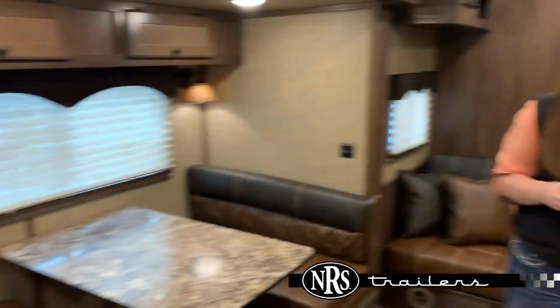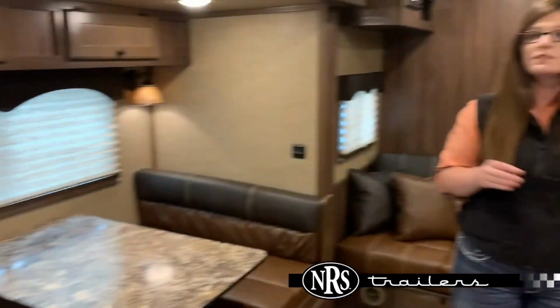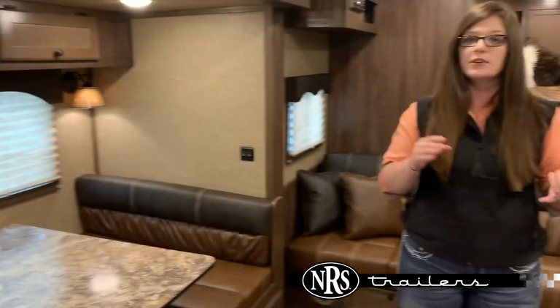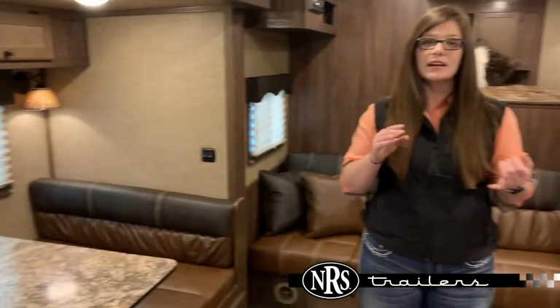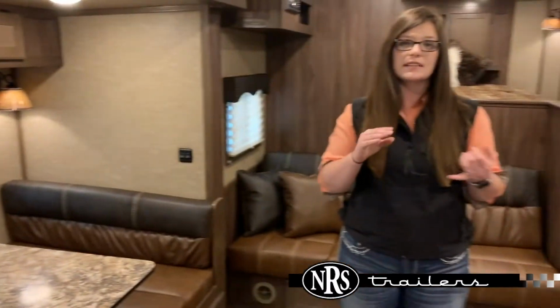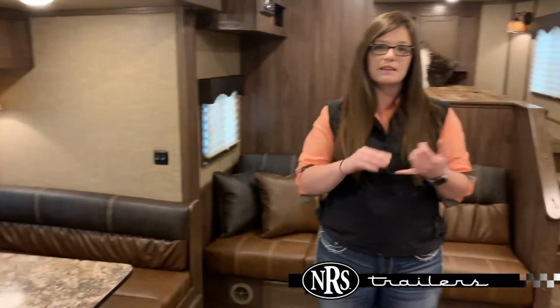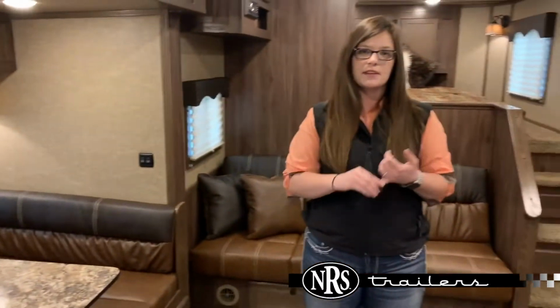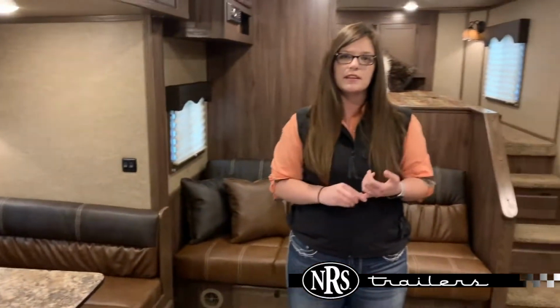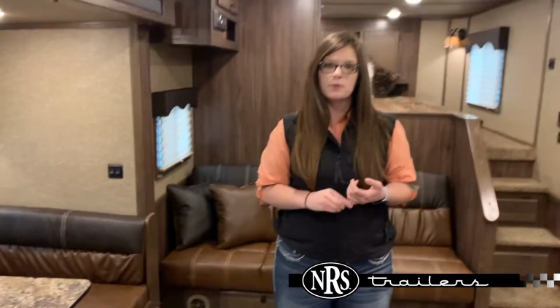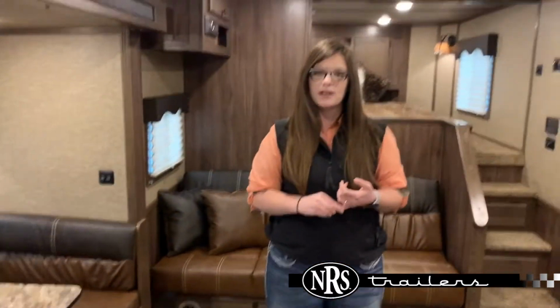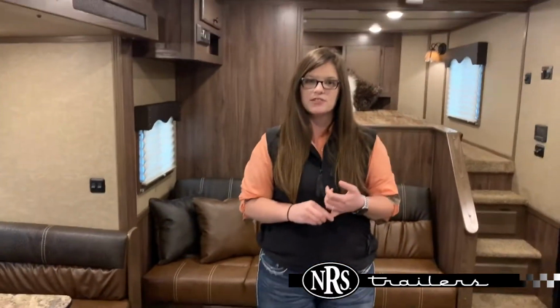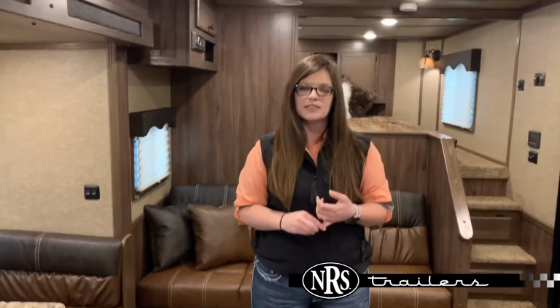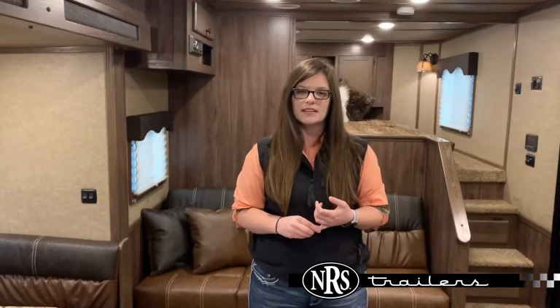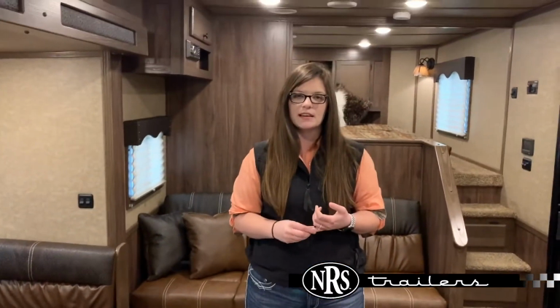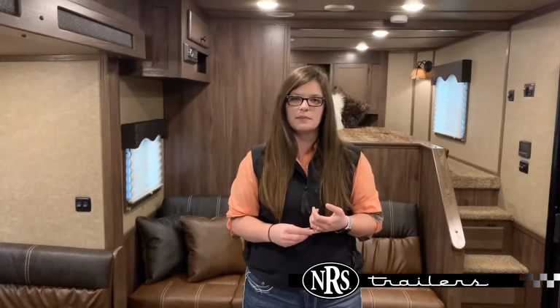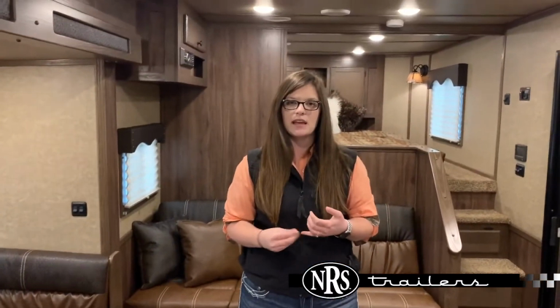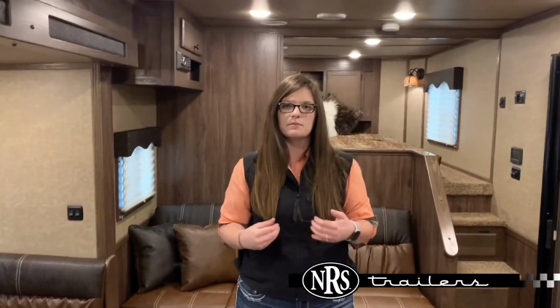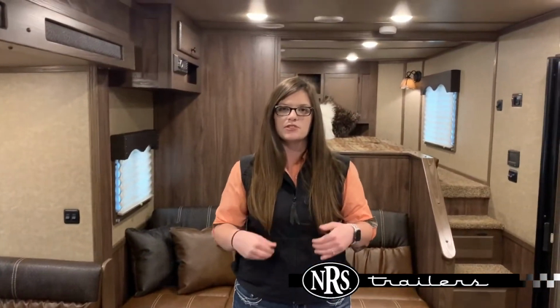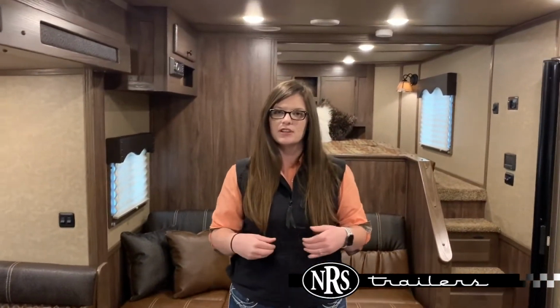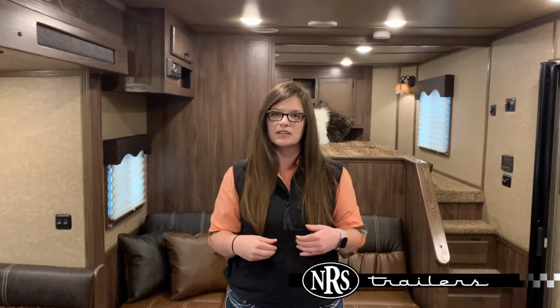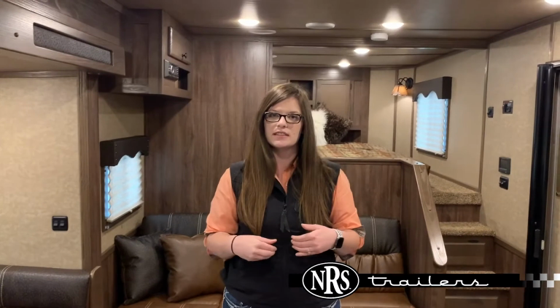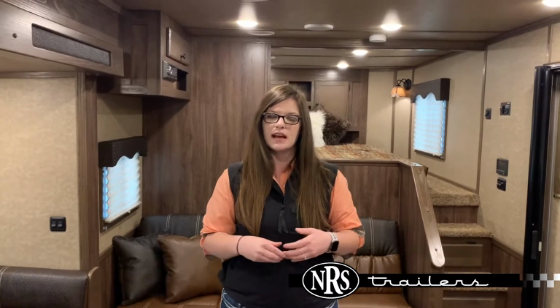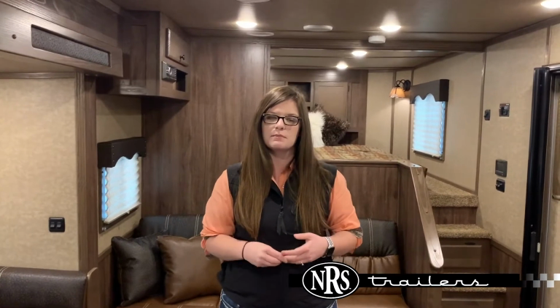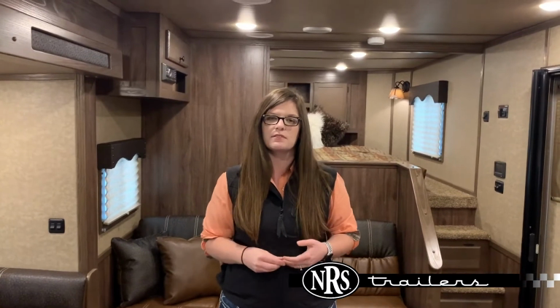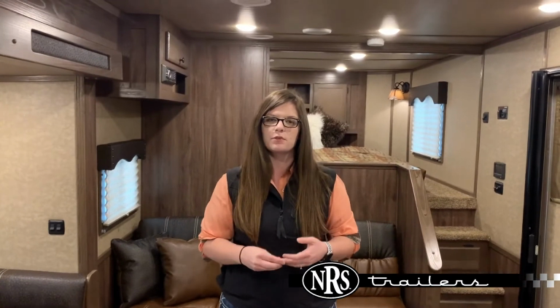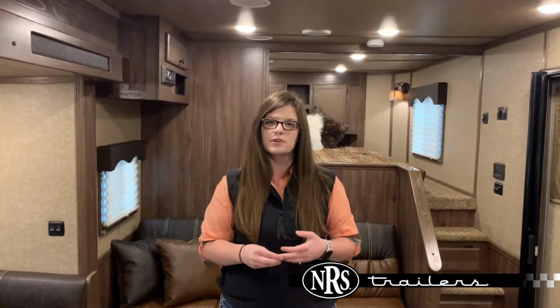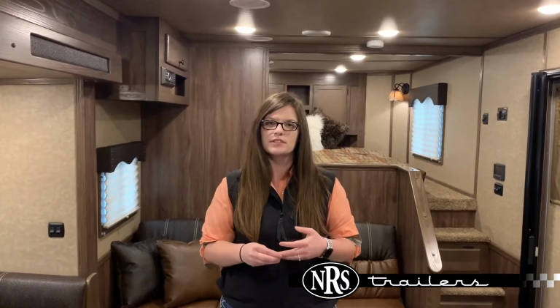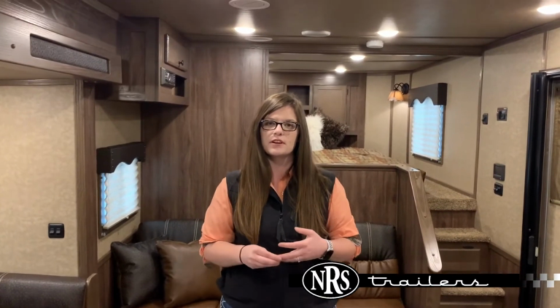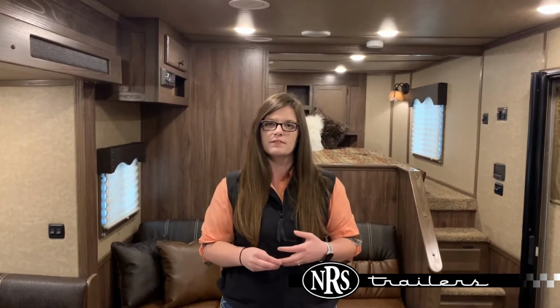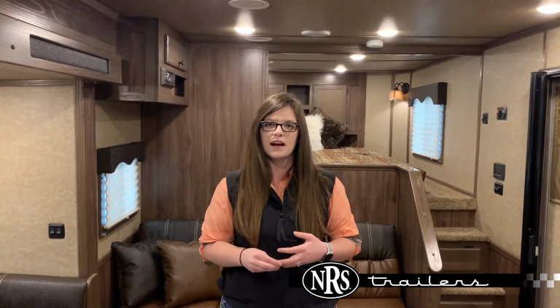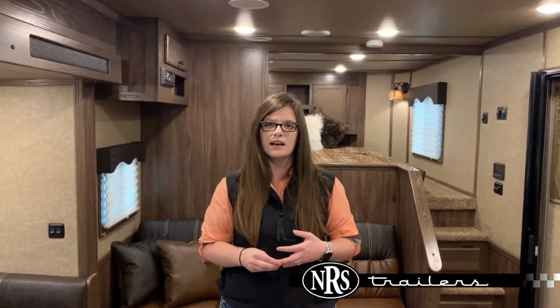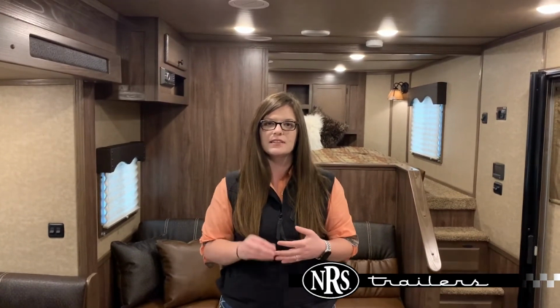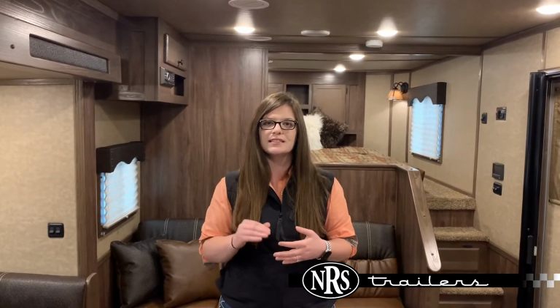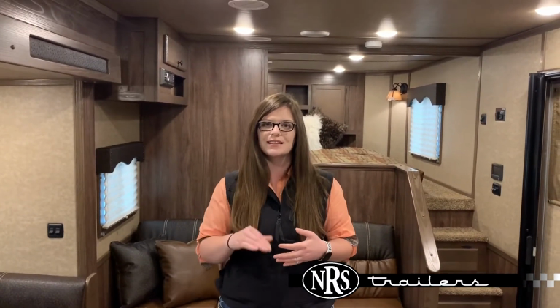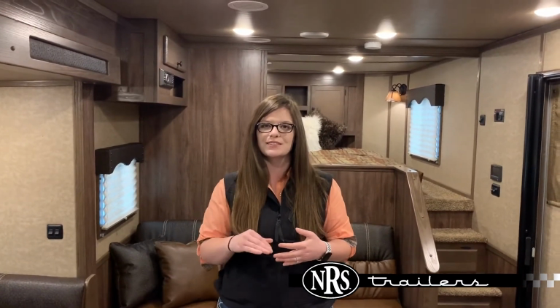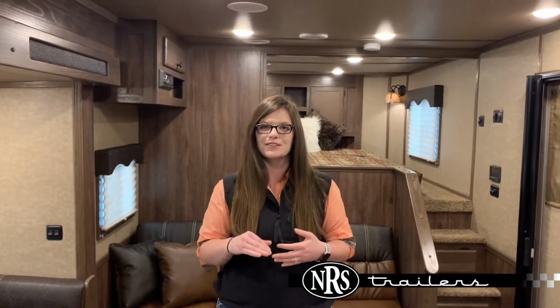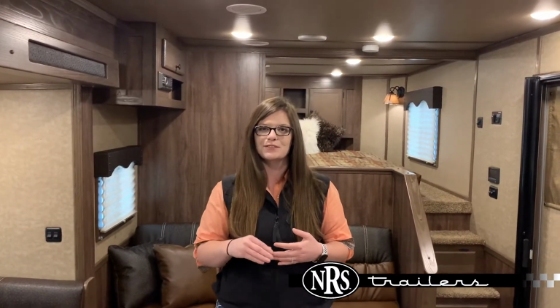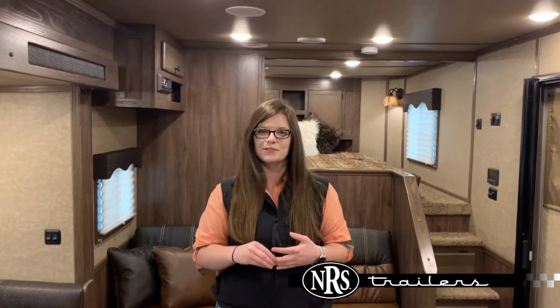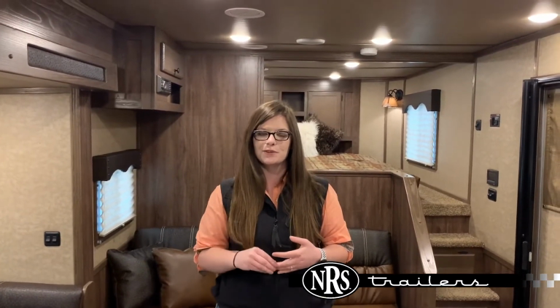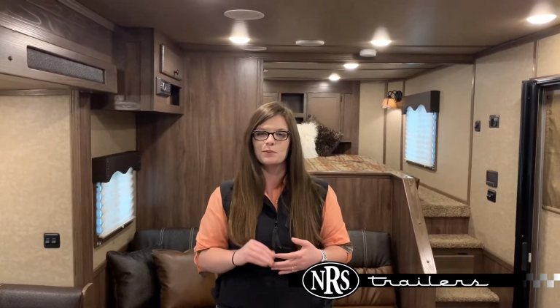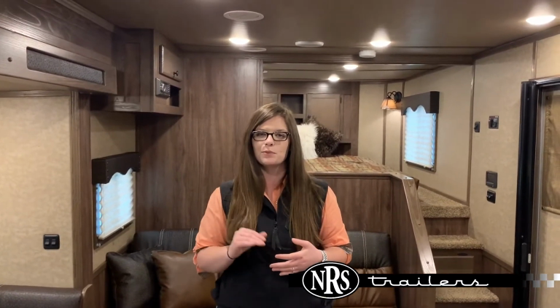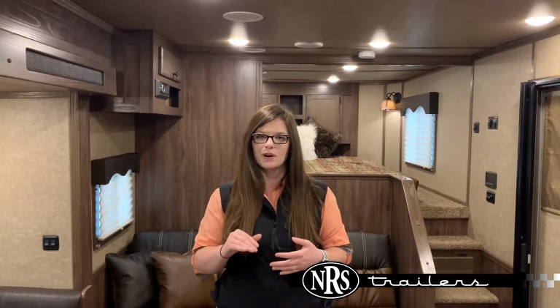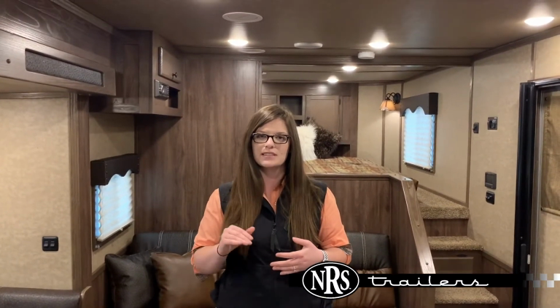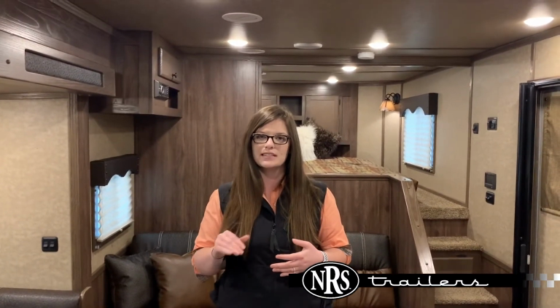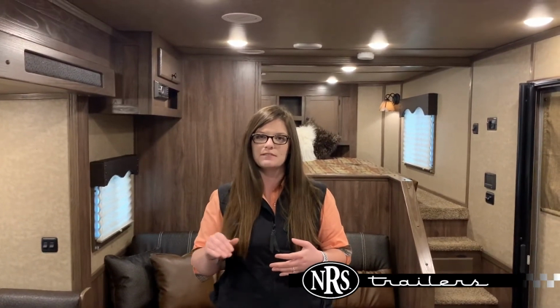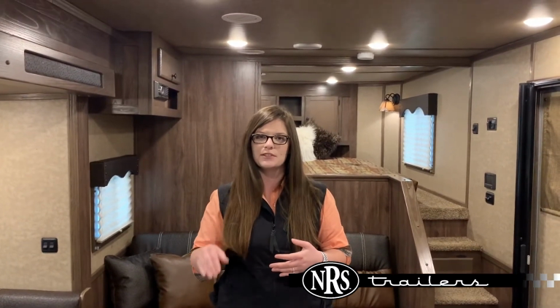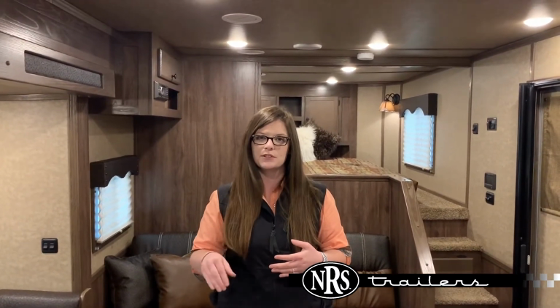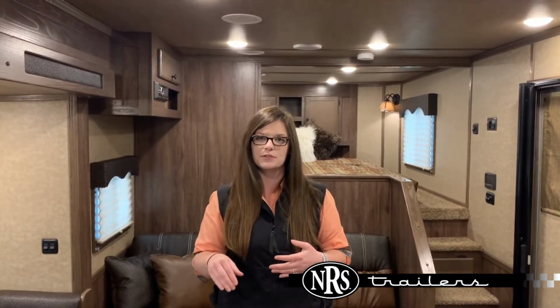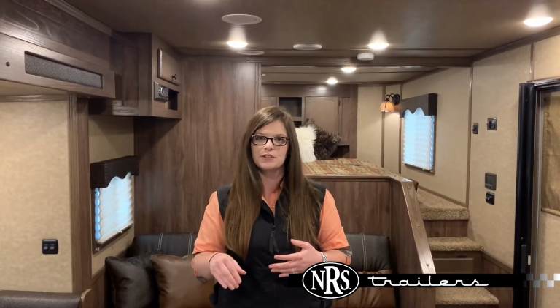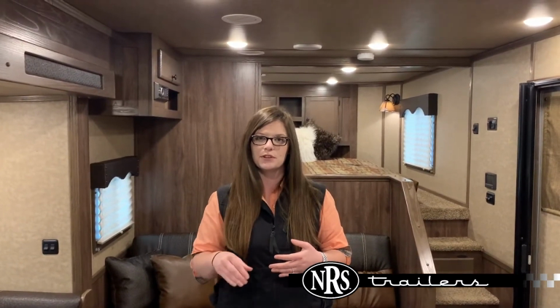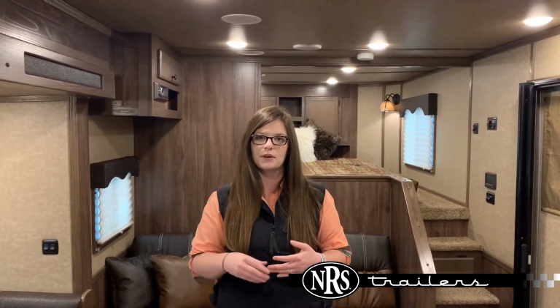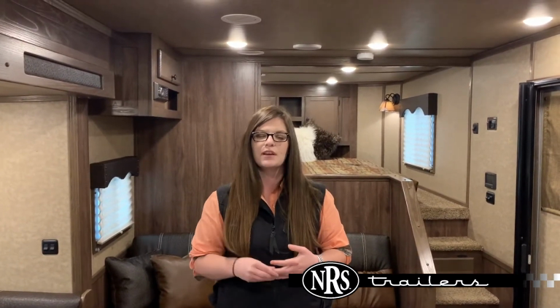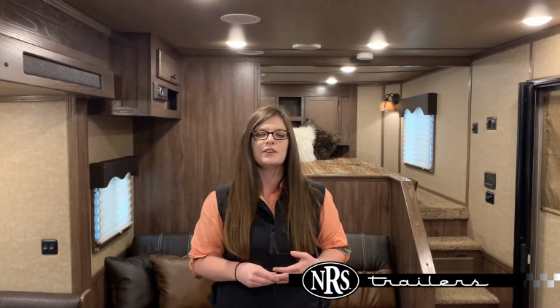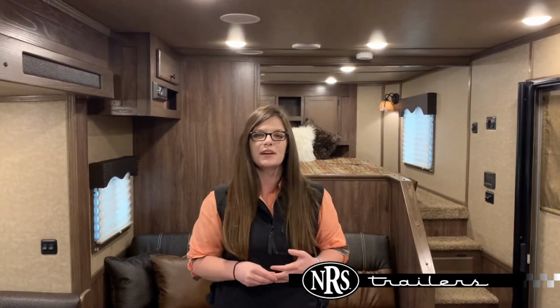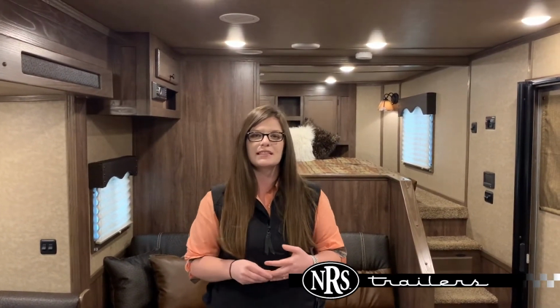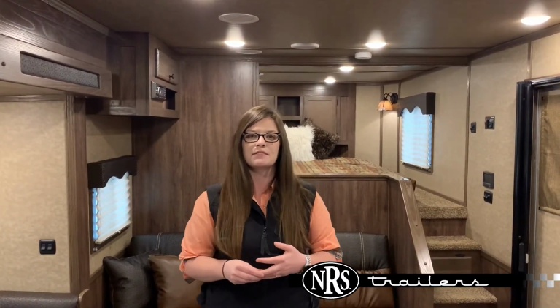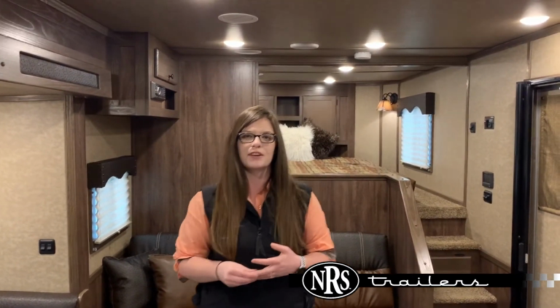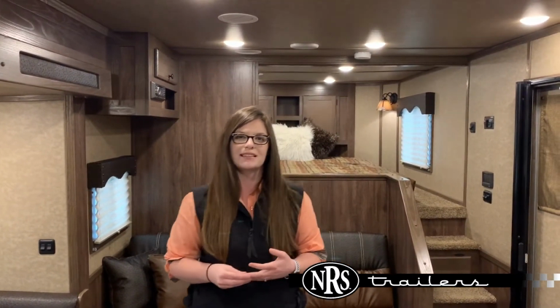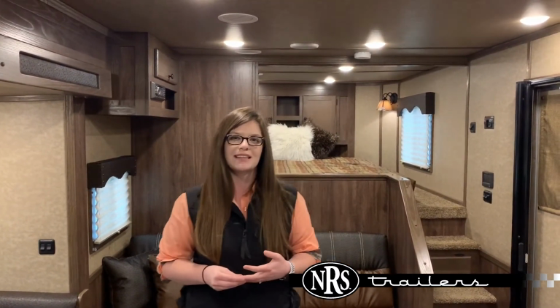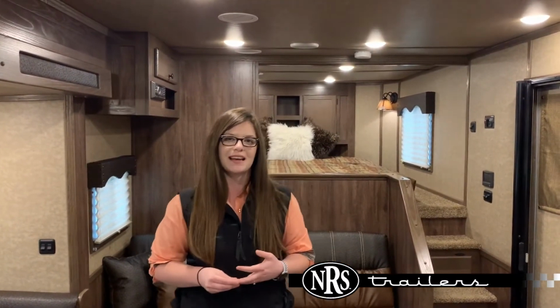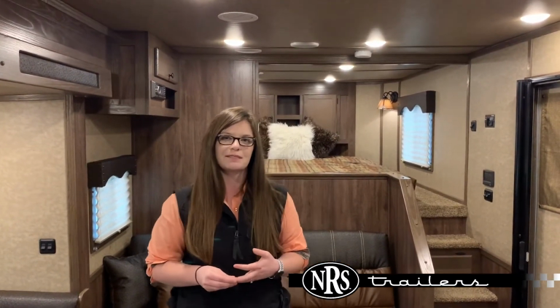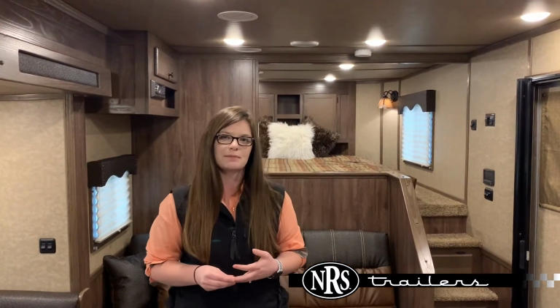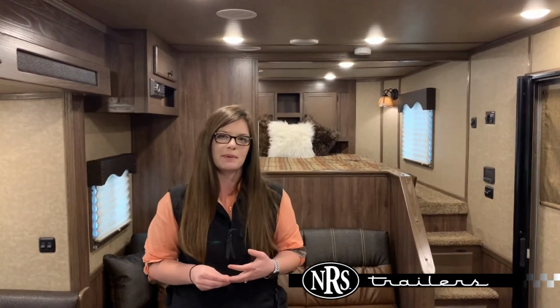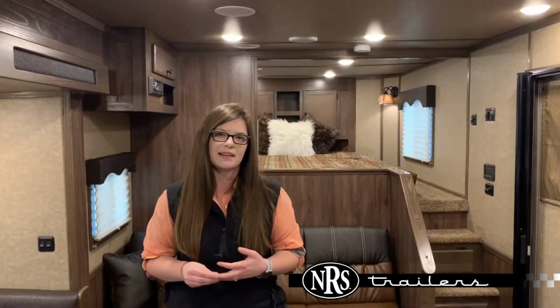If you guys have any questions, my name is Chelsea. I'm at 405-602-1722. You guys have a great day. Bye-bye.